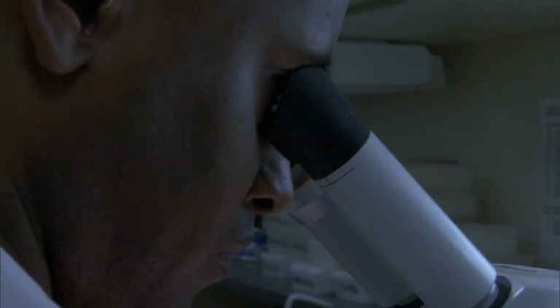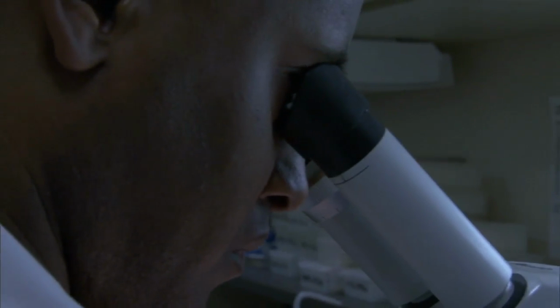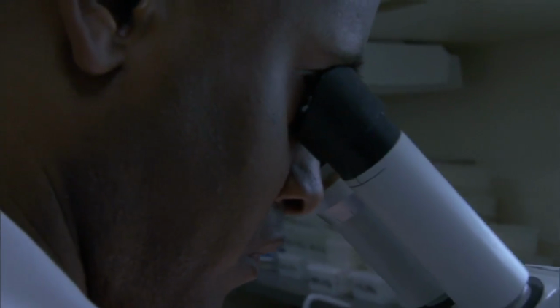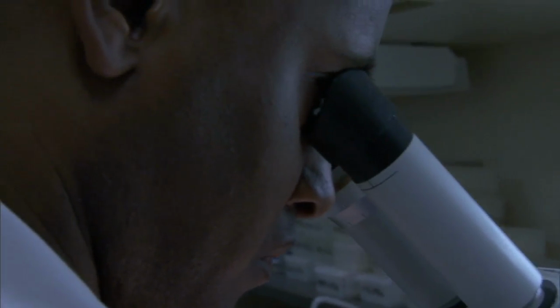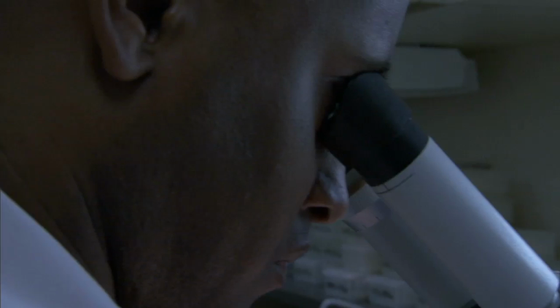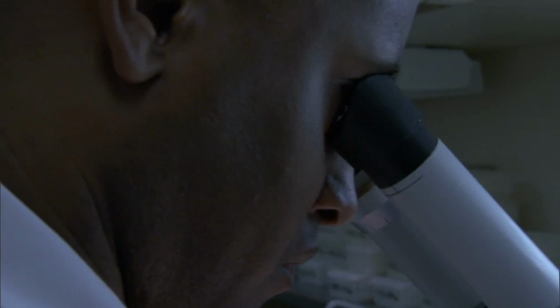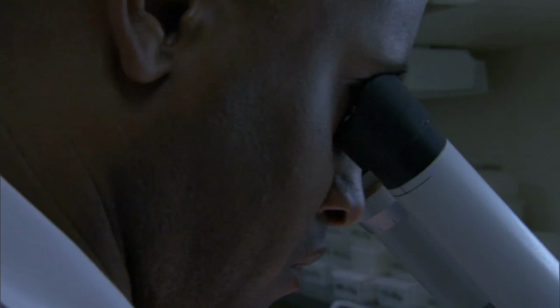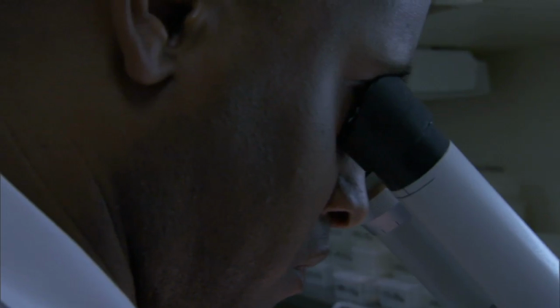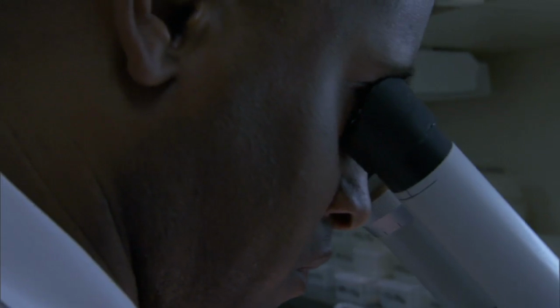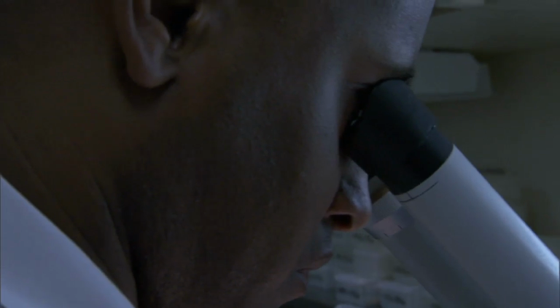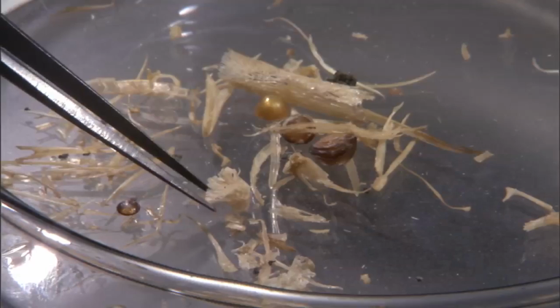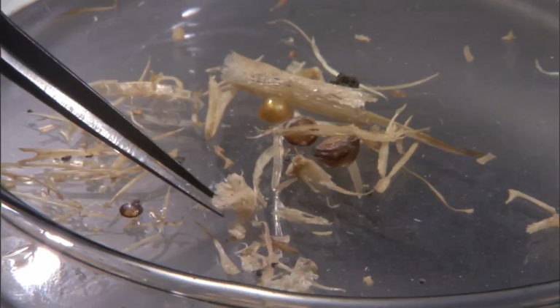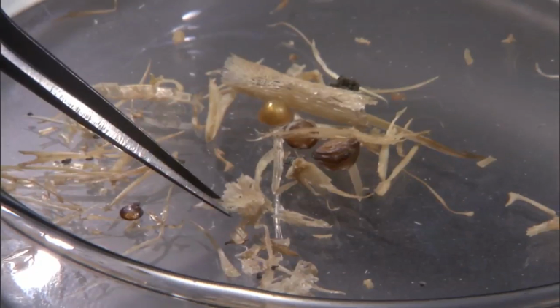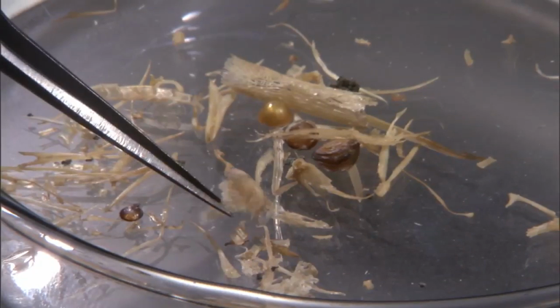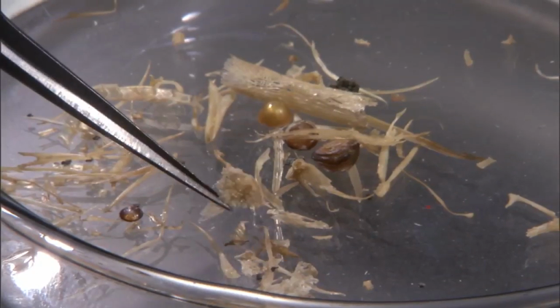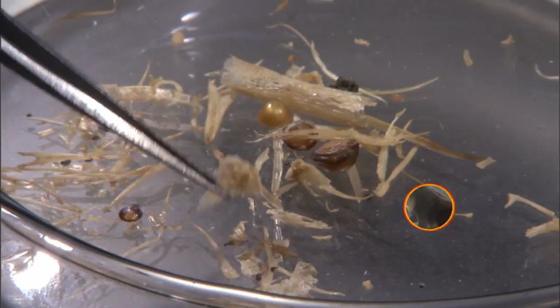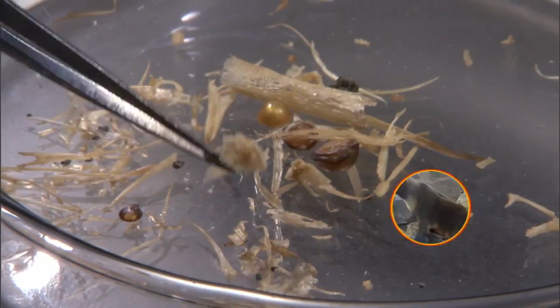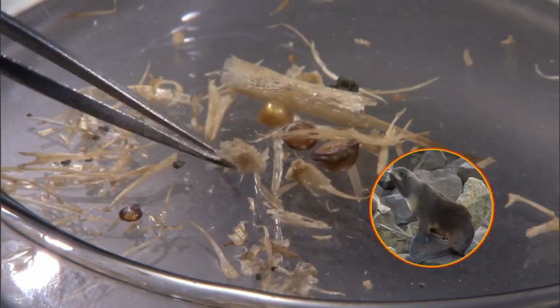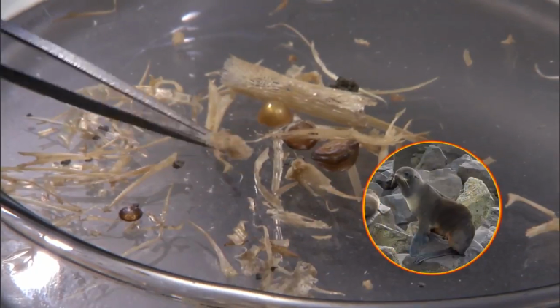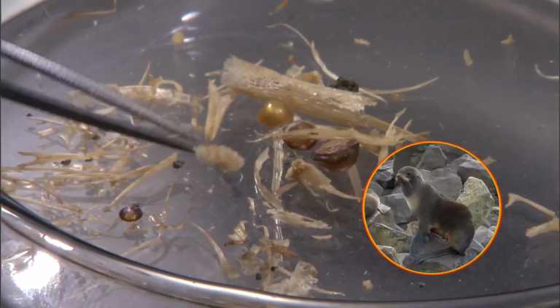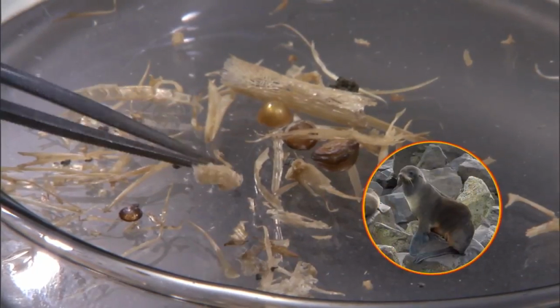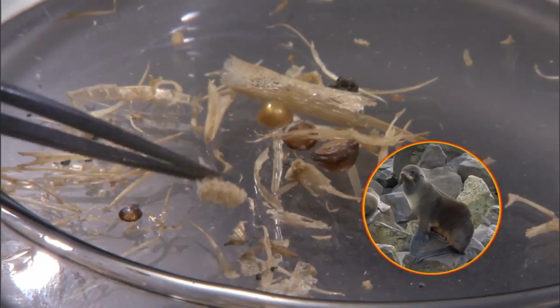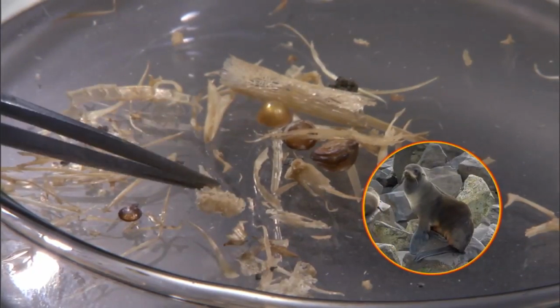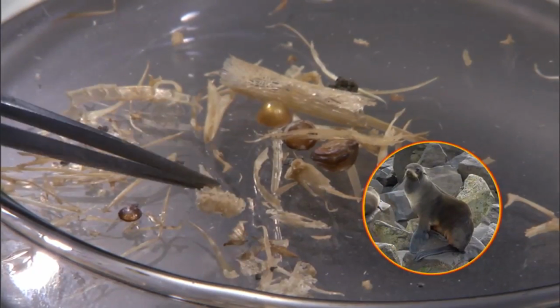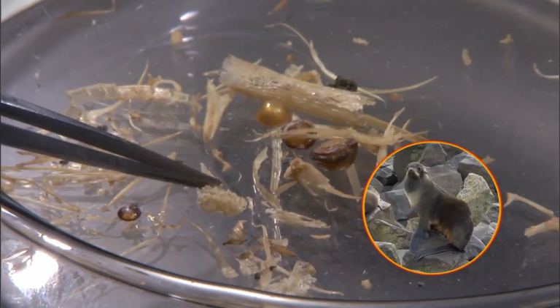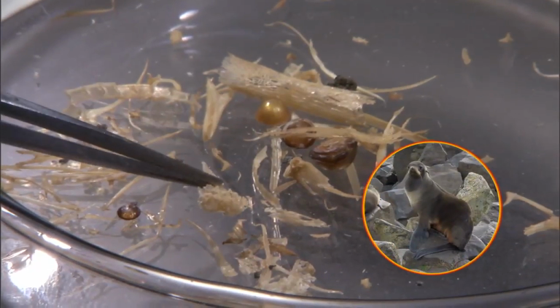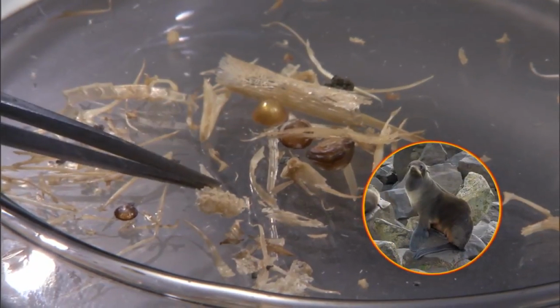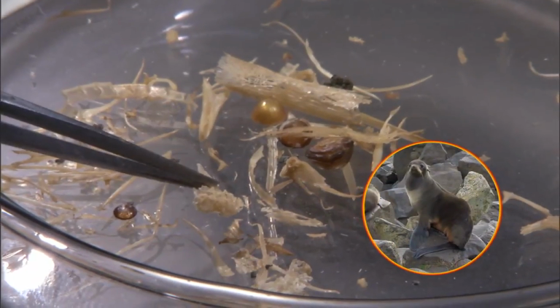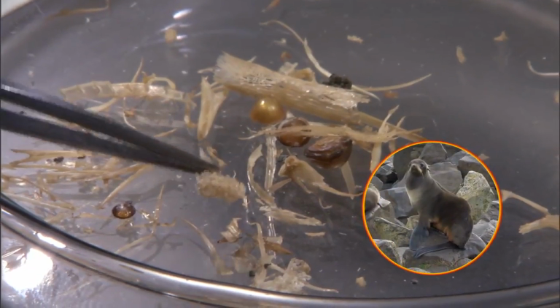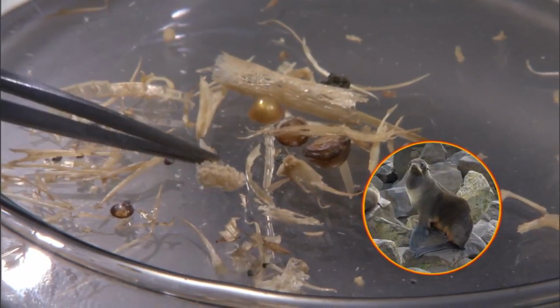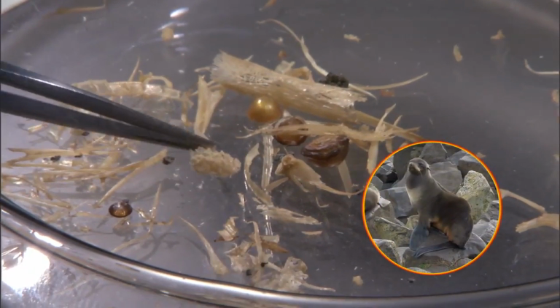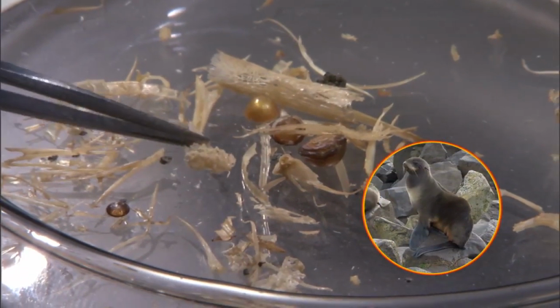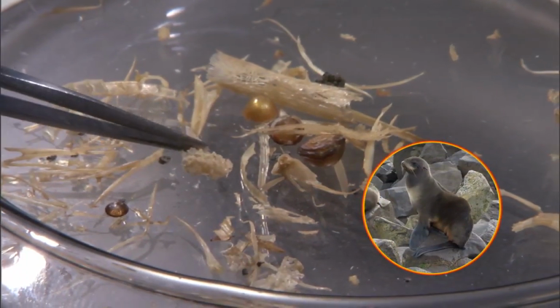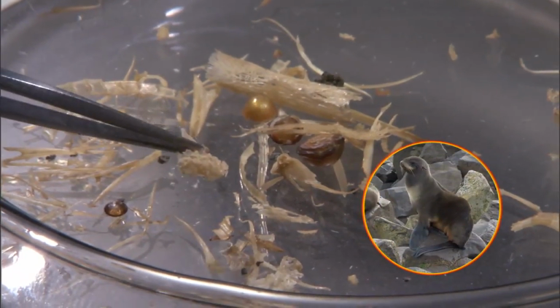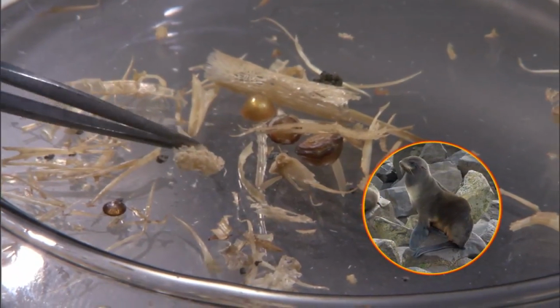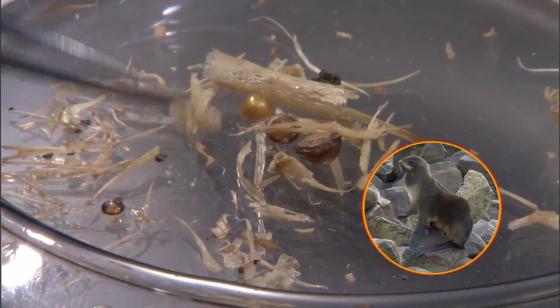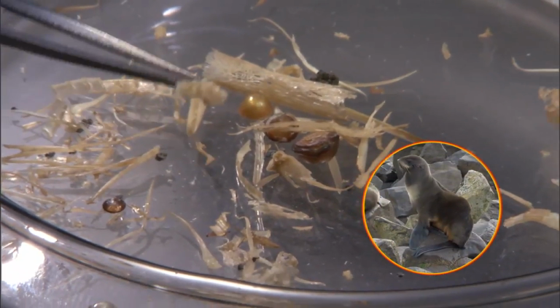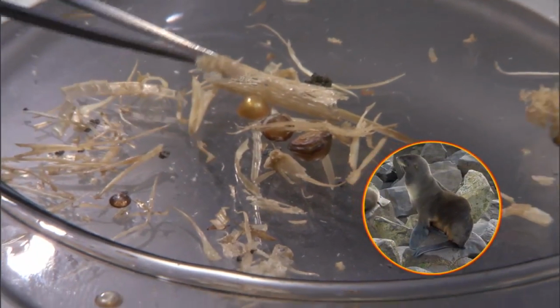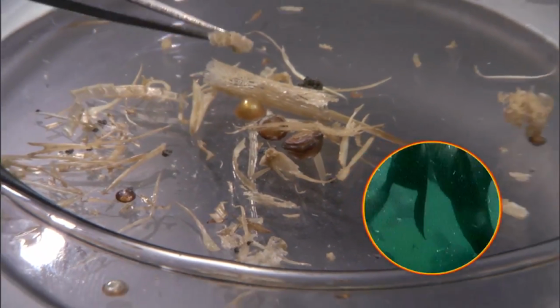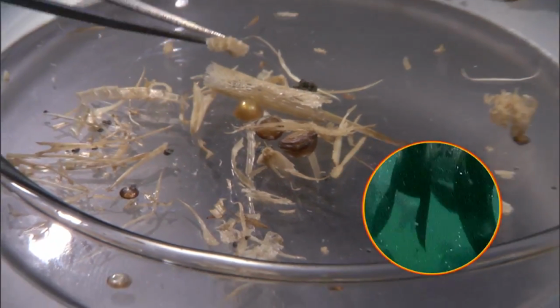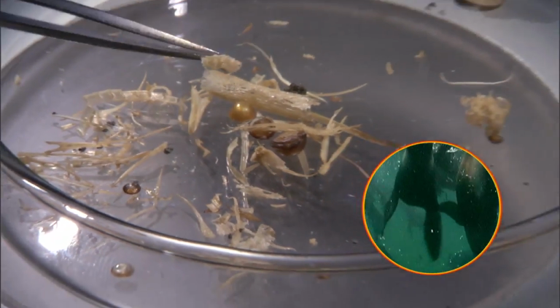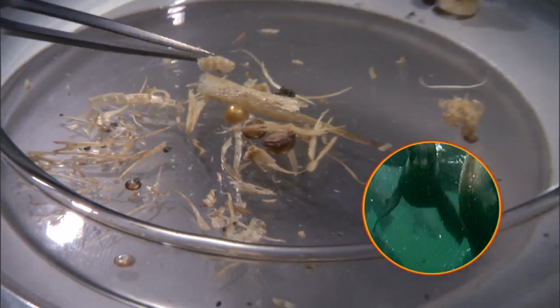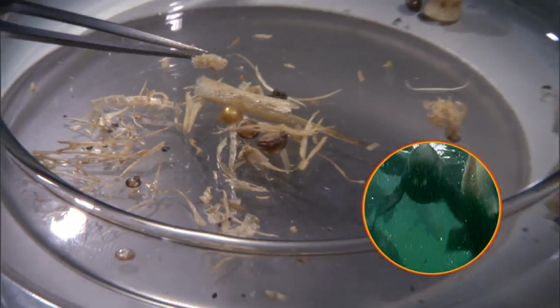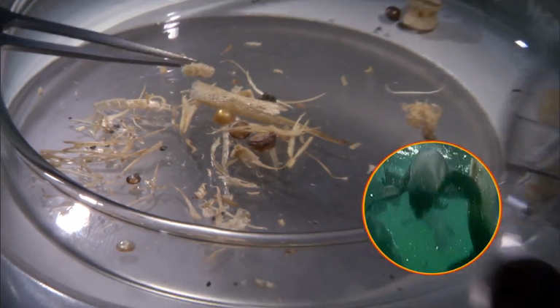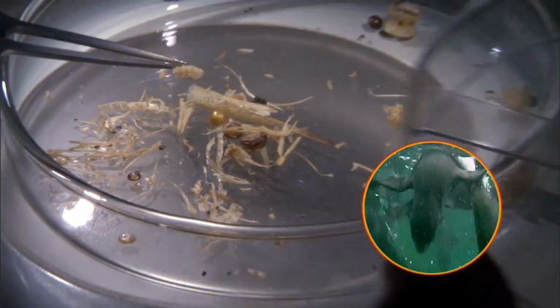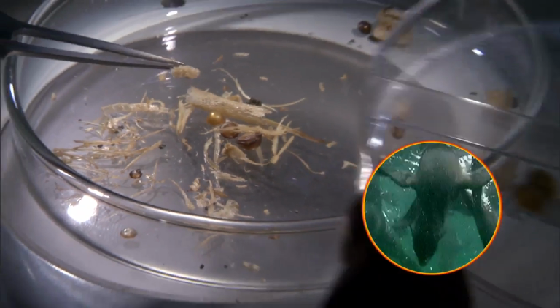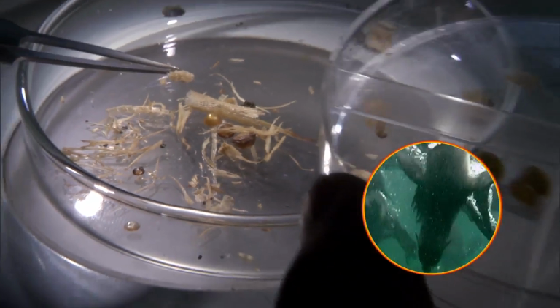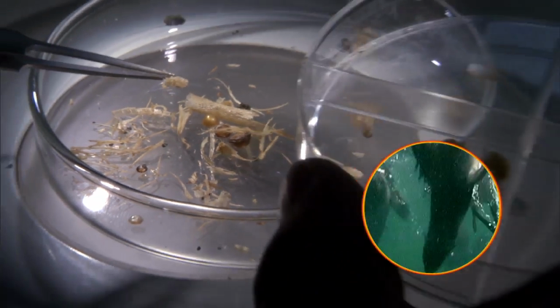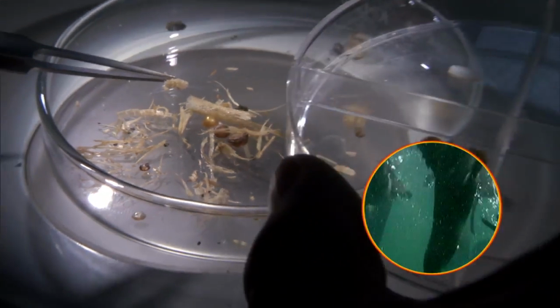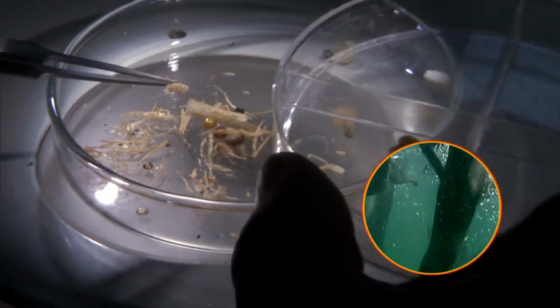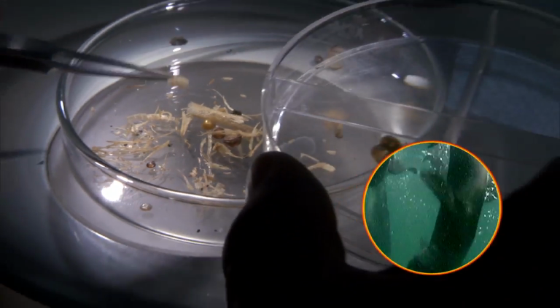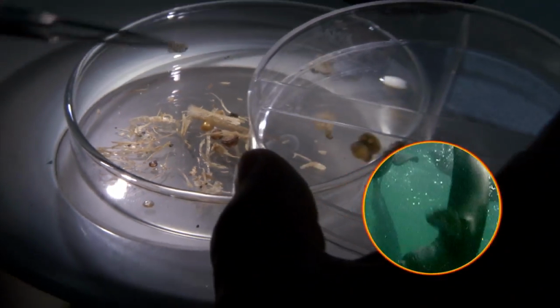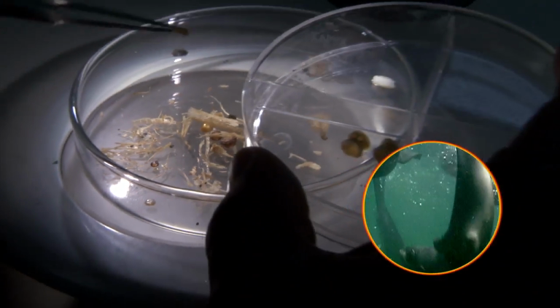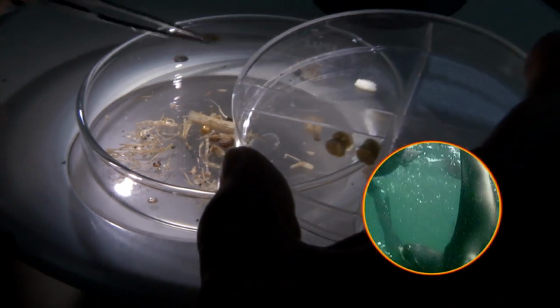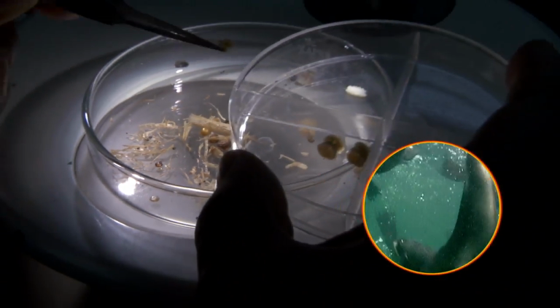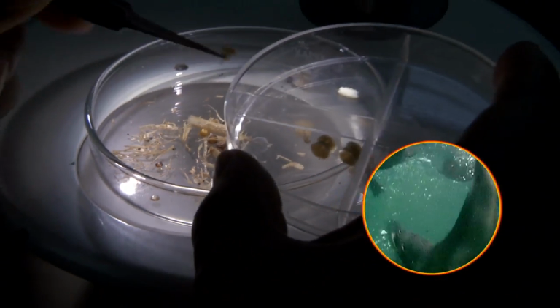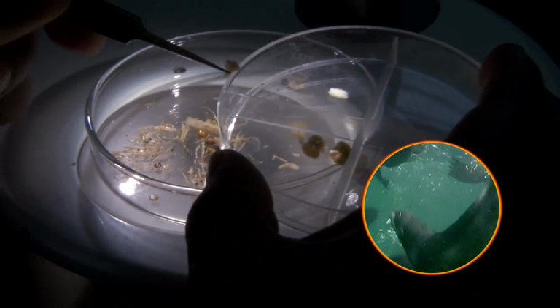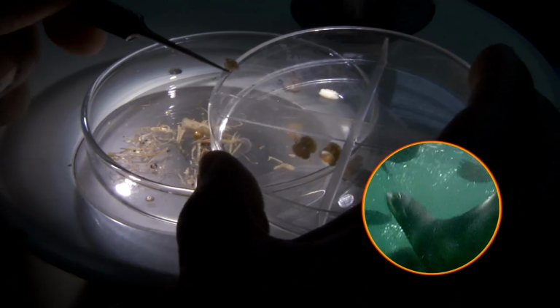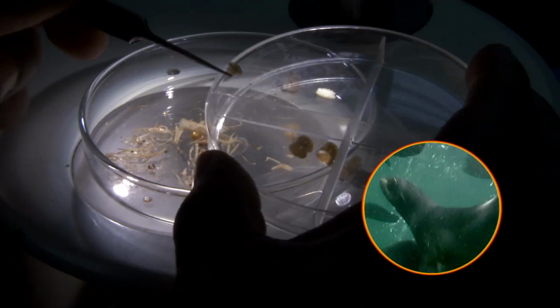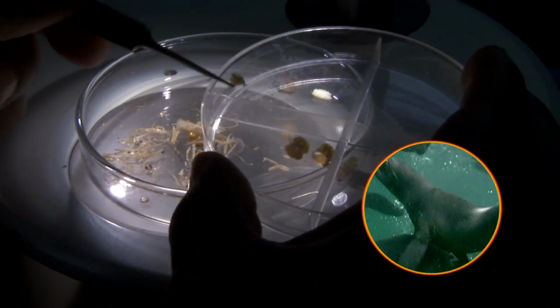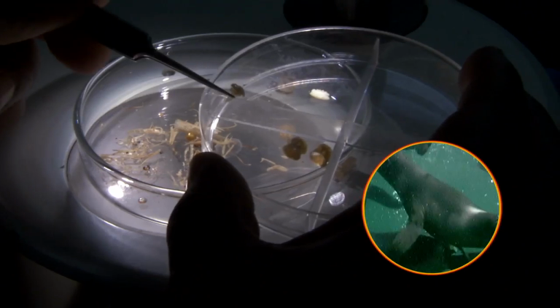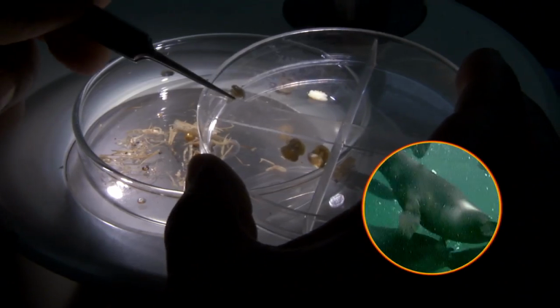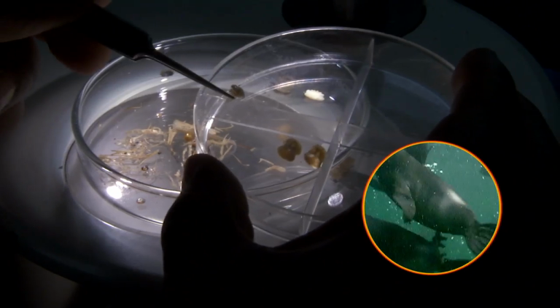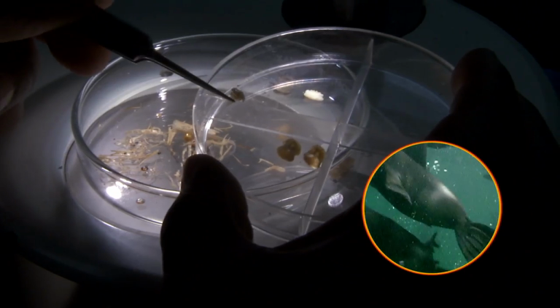It turns out these were eaten by a northern fur seal. But since seals hunt underwater, how would Tony ever know what they eat?